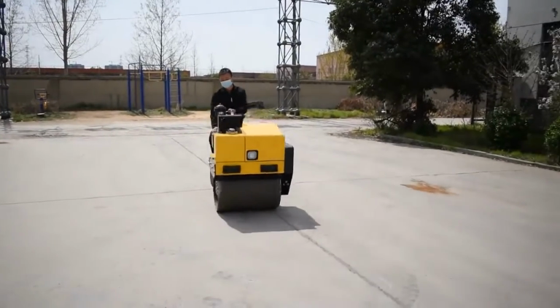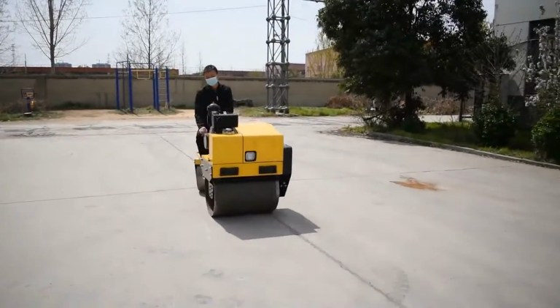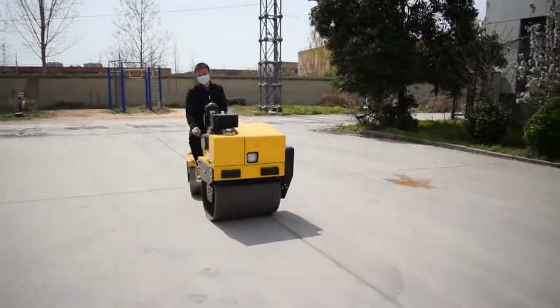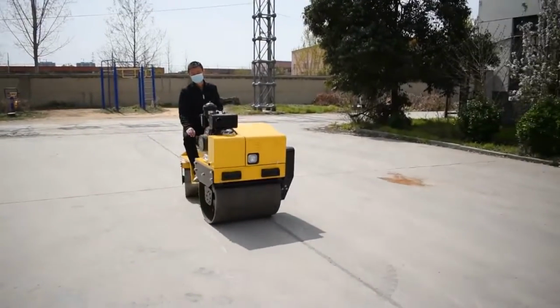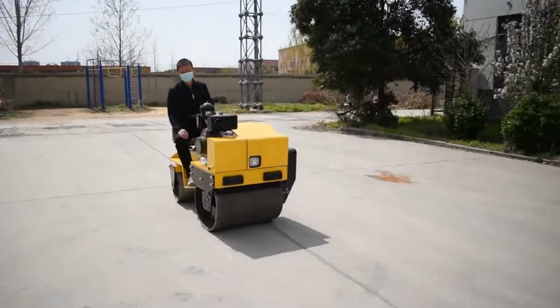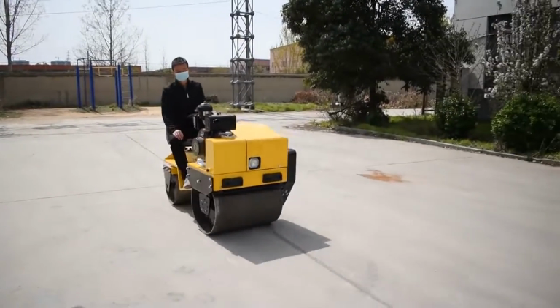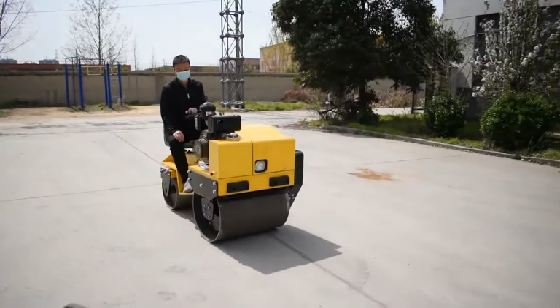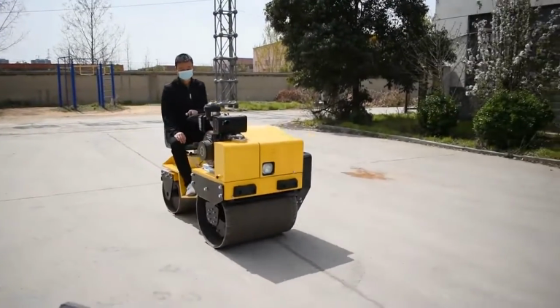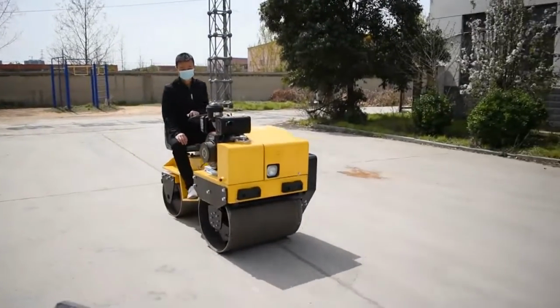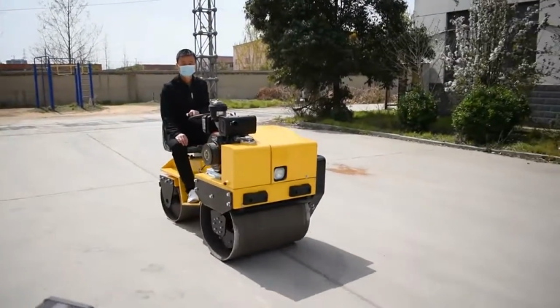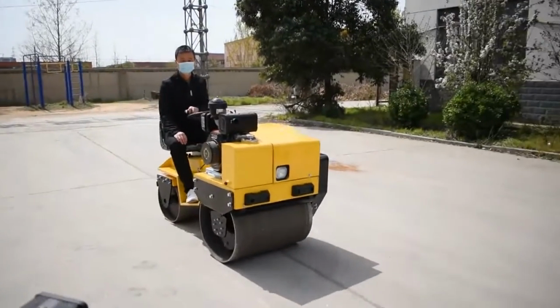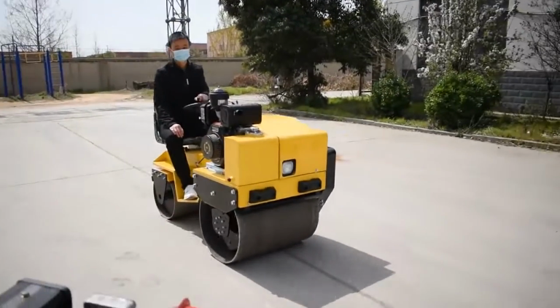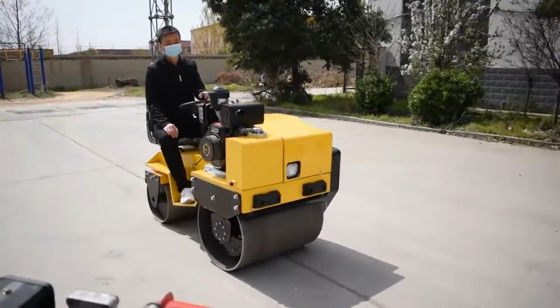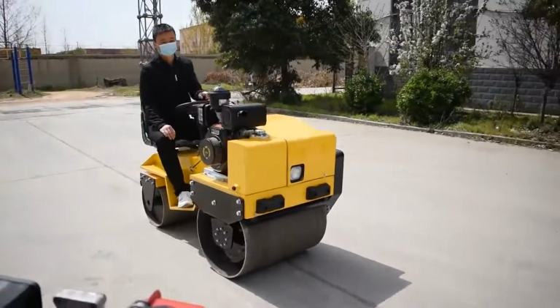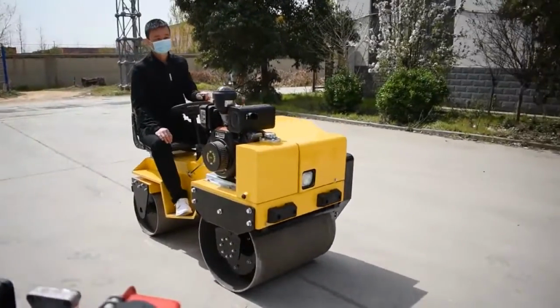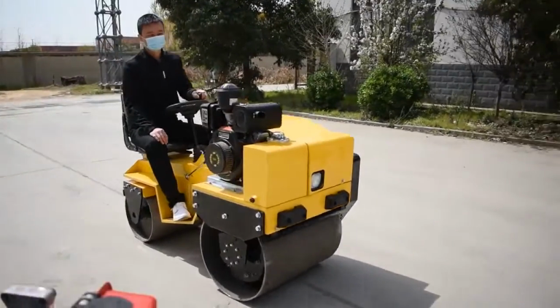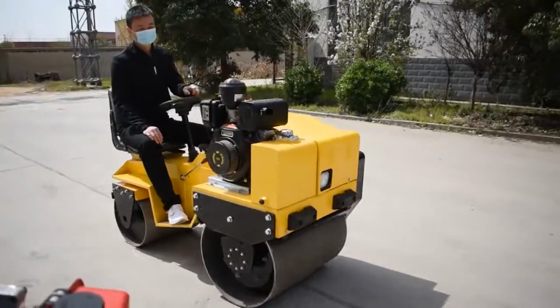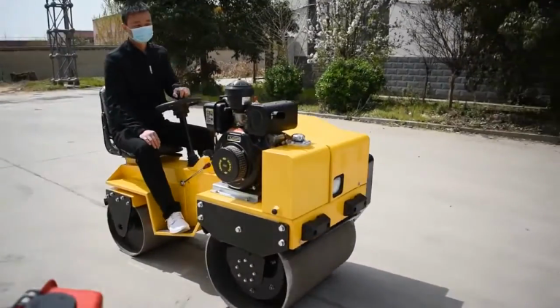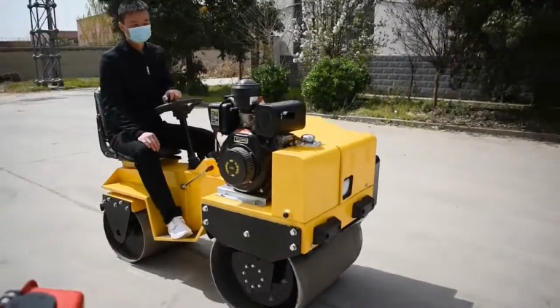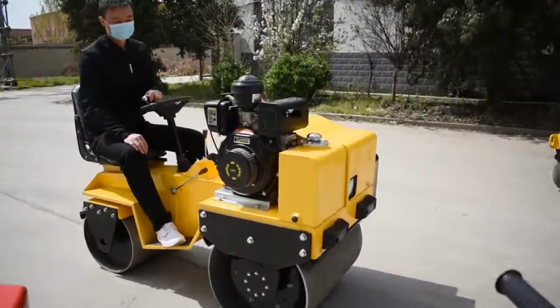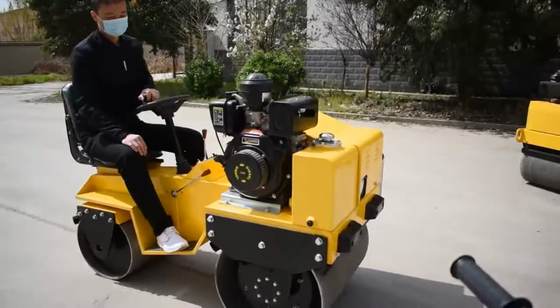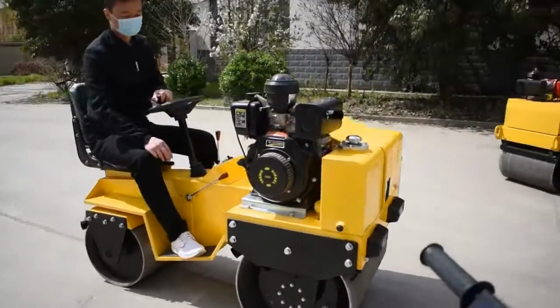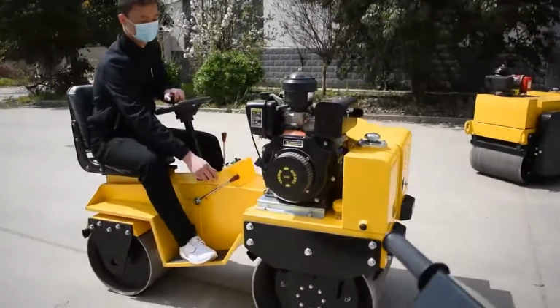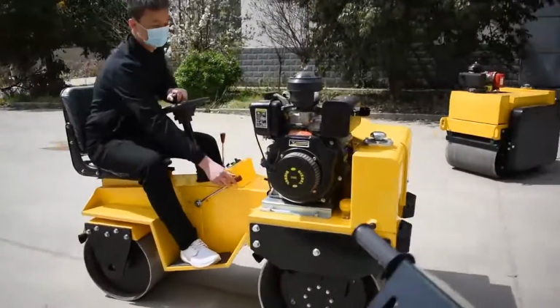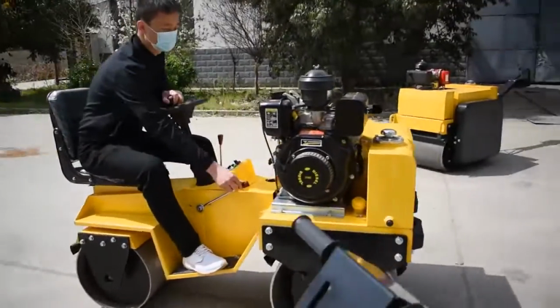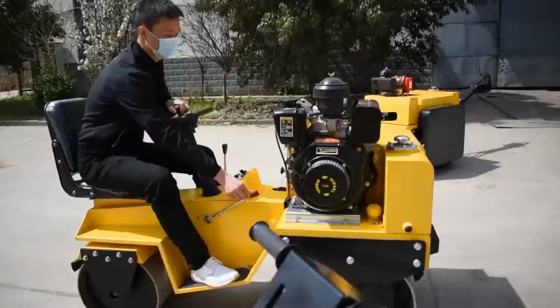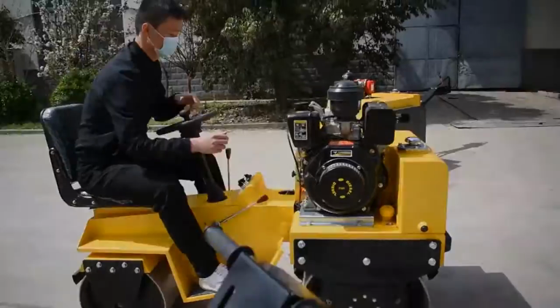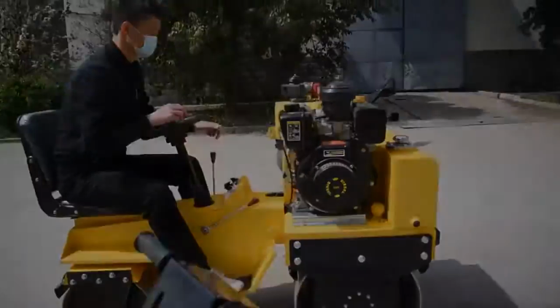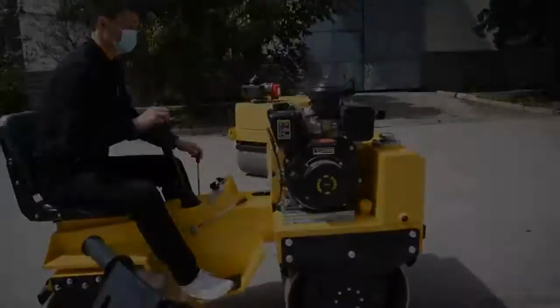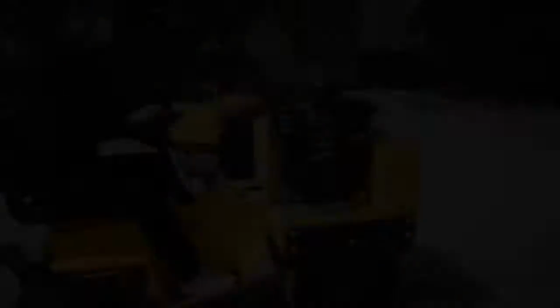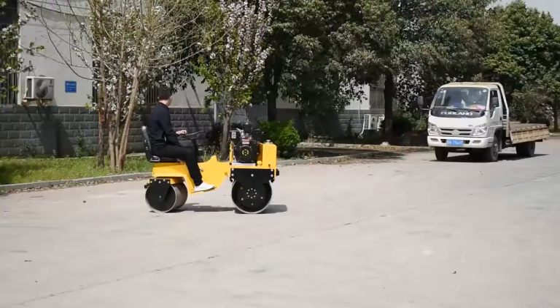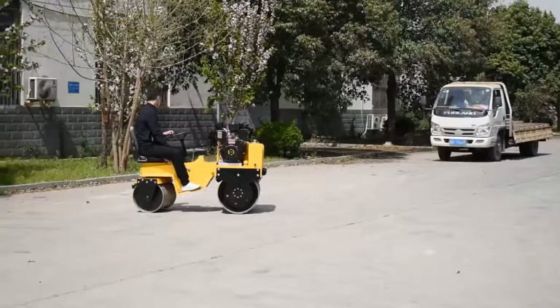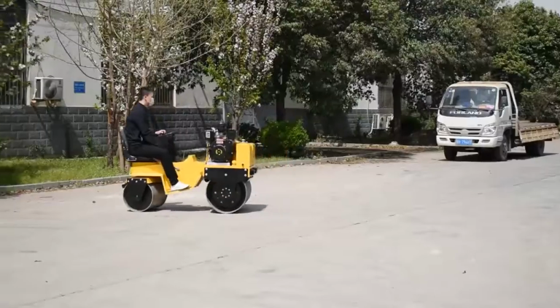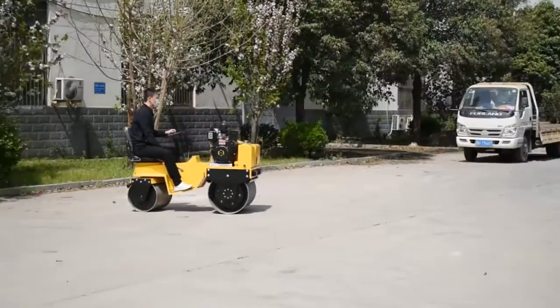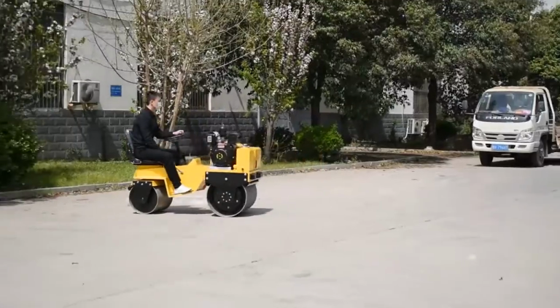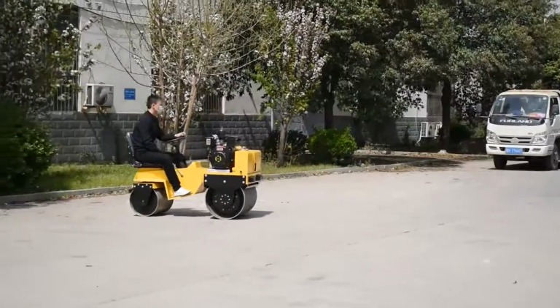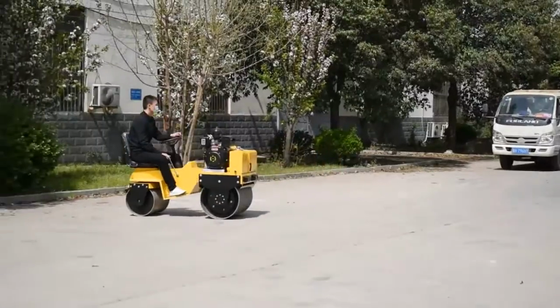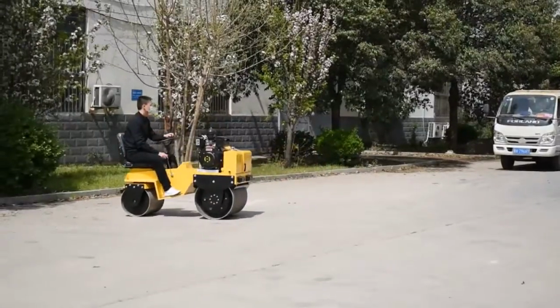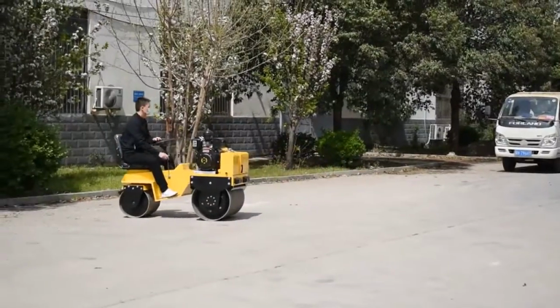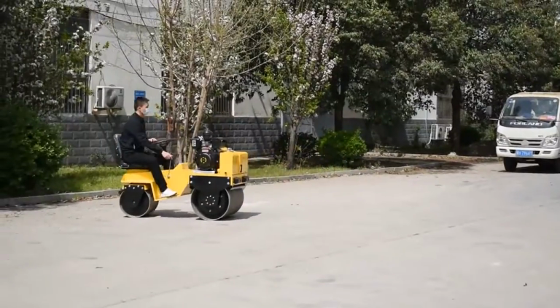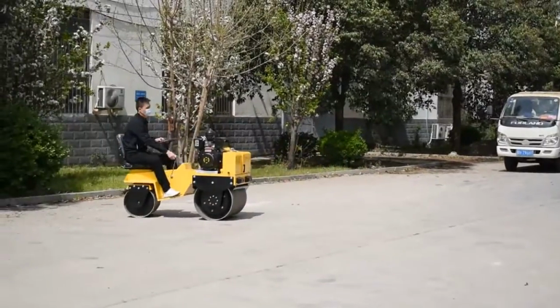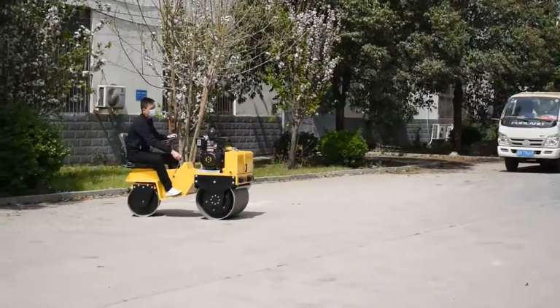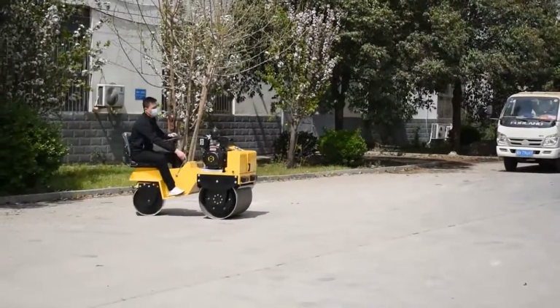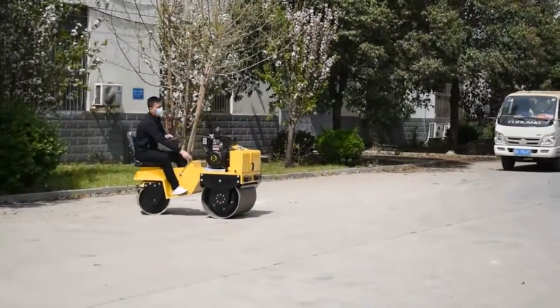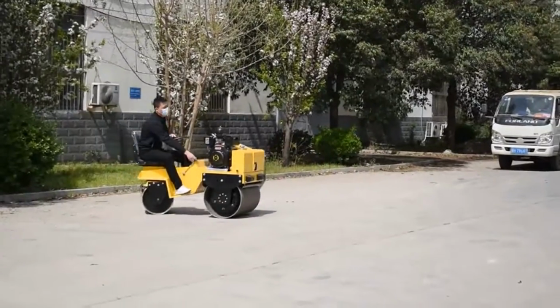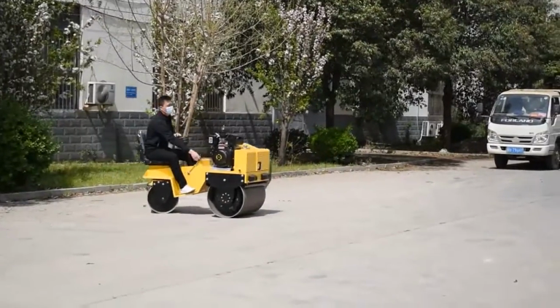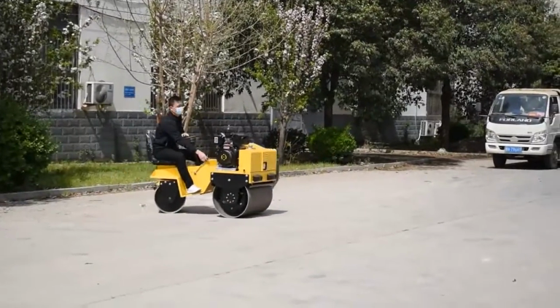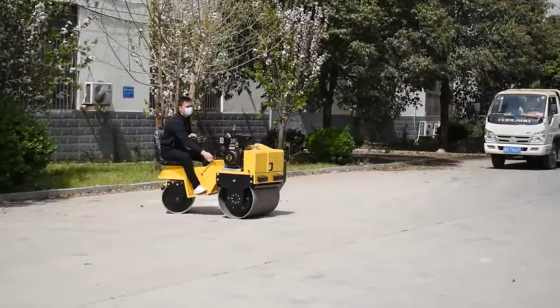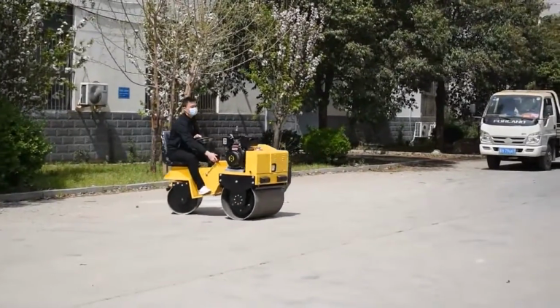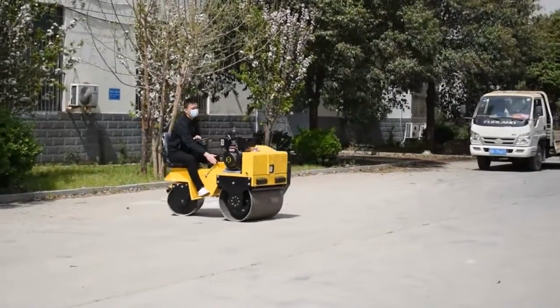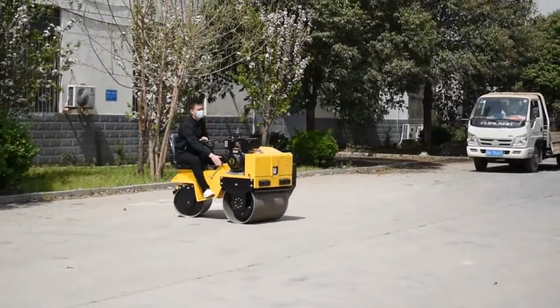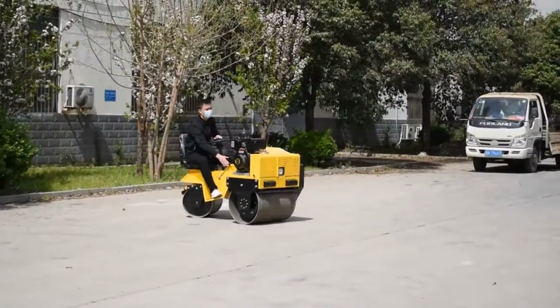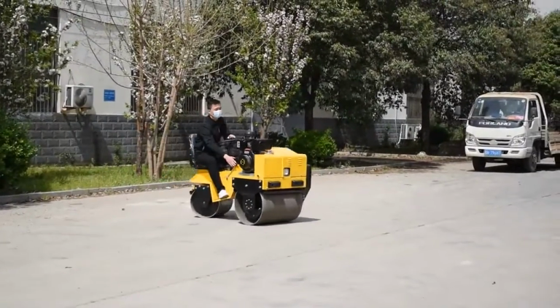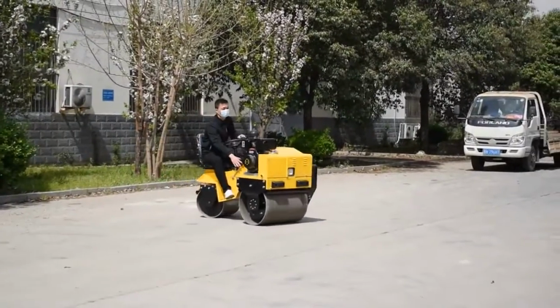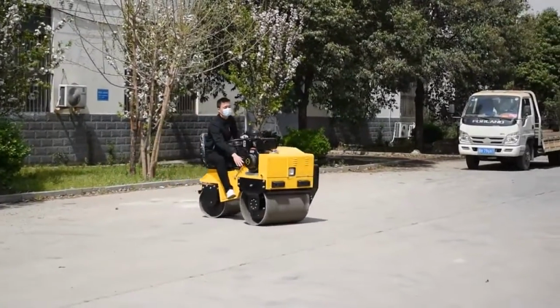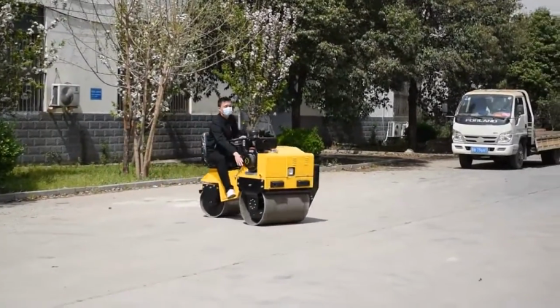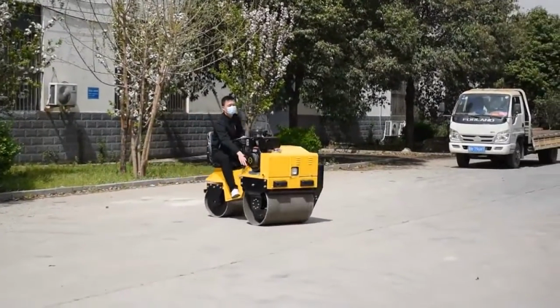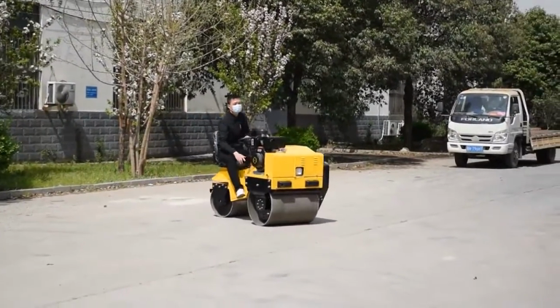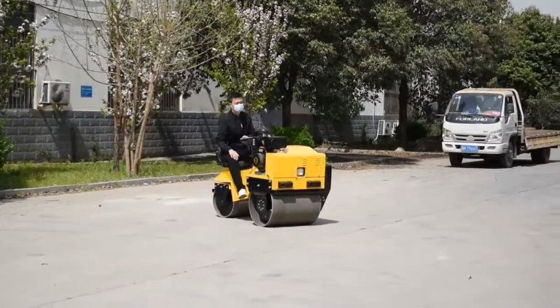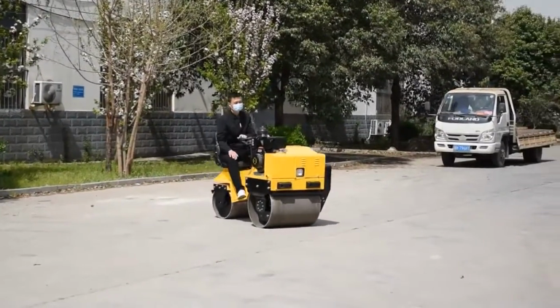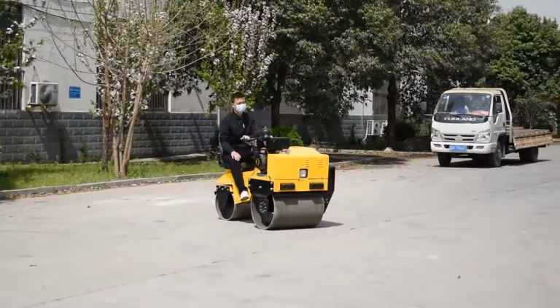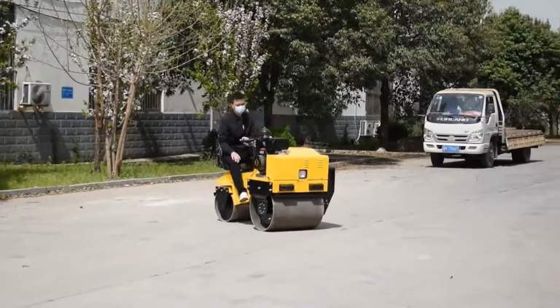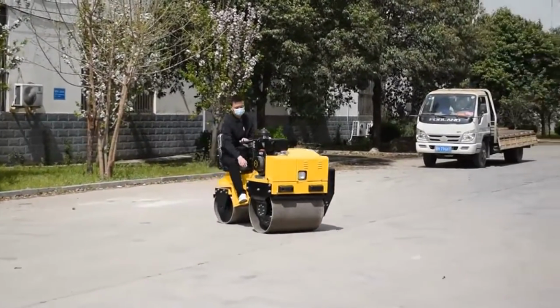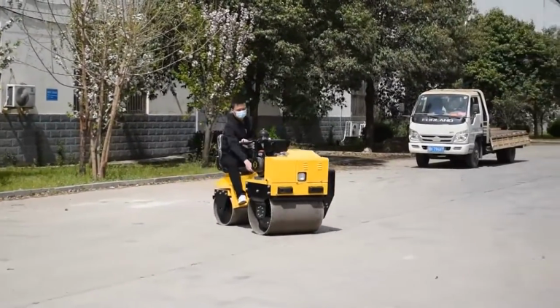Equipped with imported hydraulic variable pump and fixed quantity motor, stepless speed change, front and back walking.